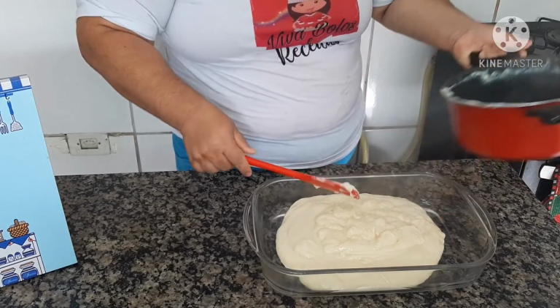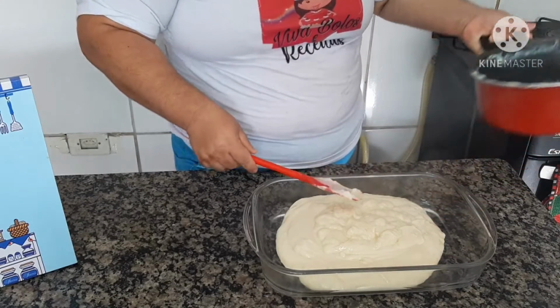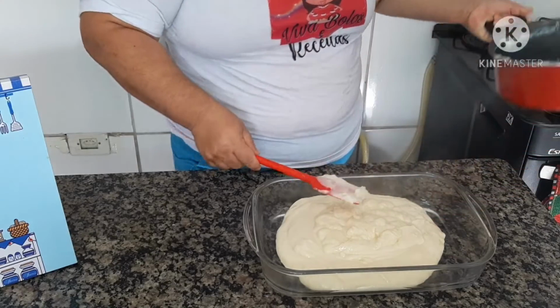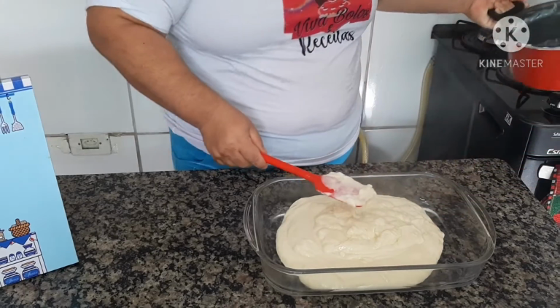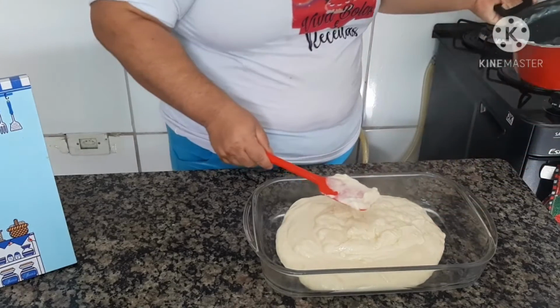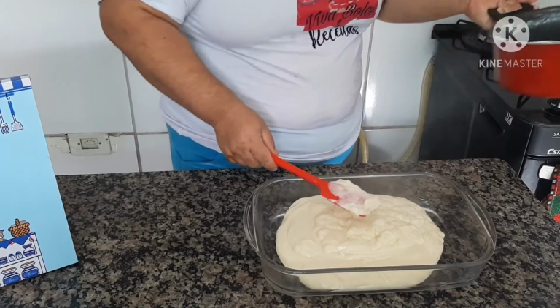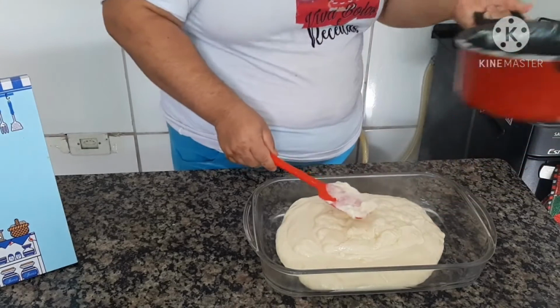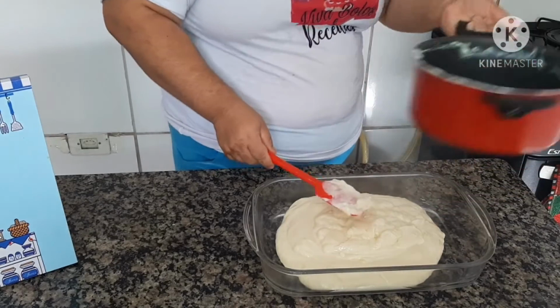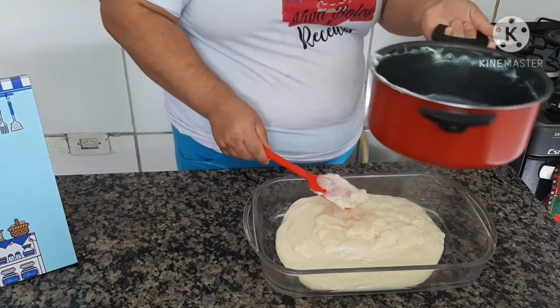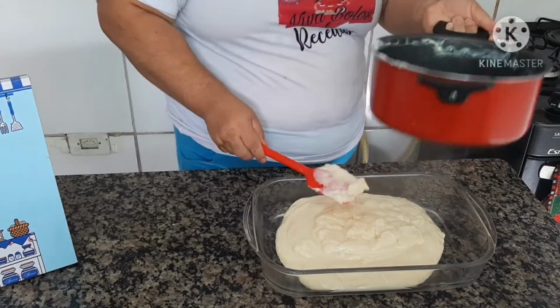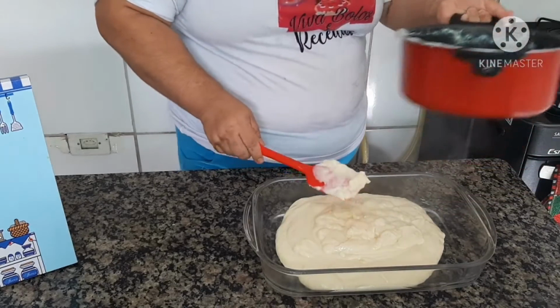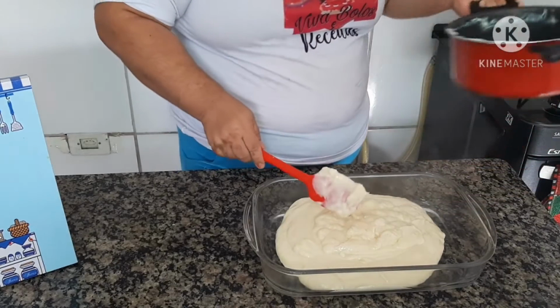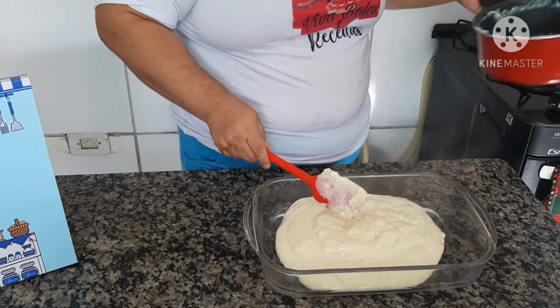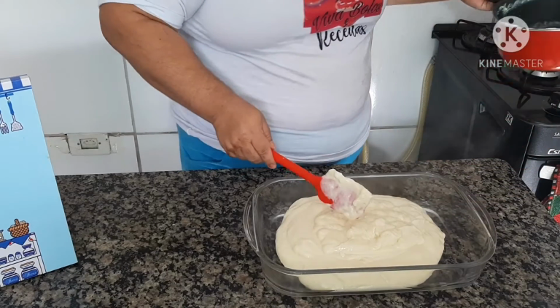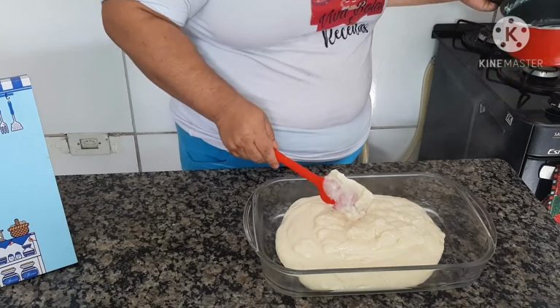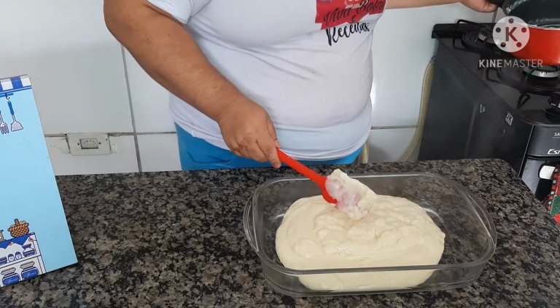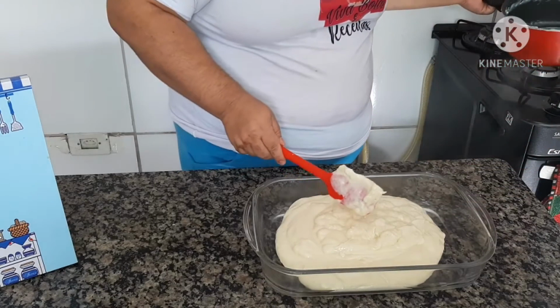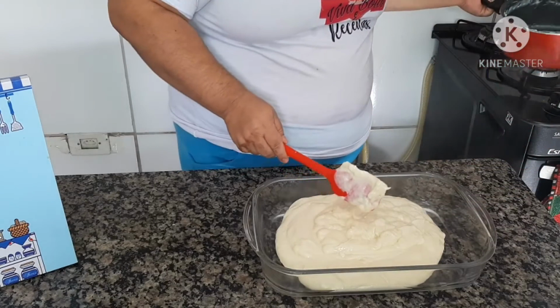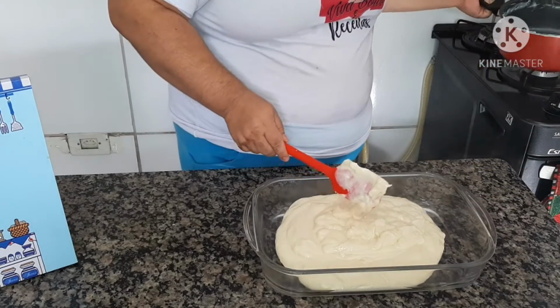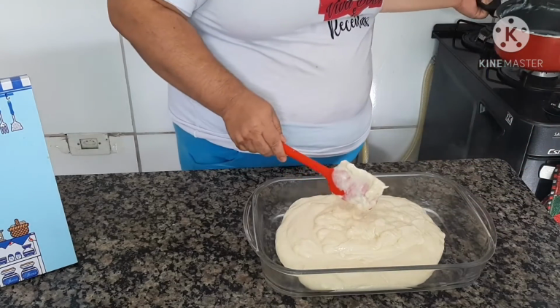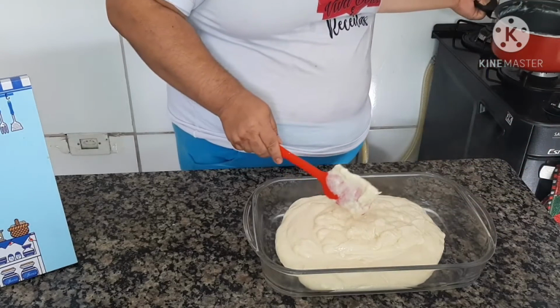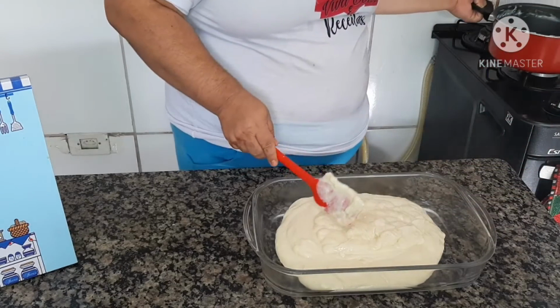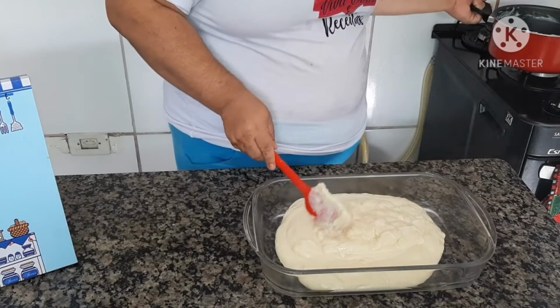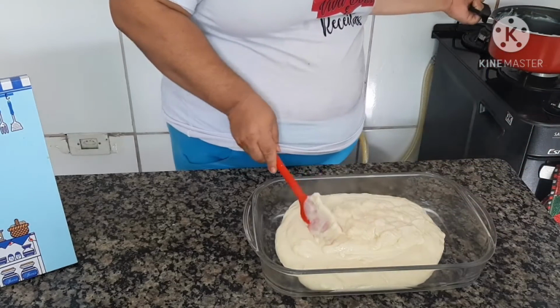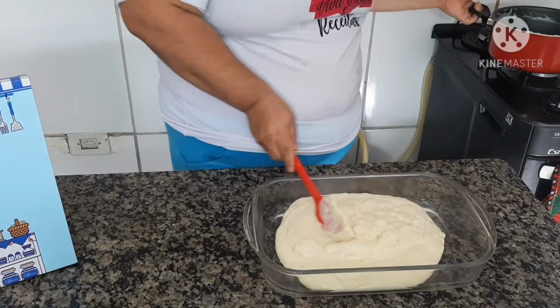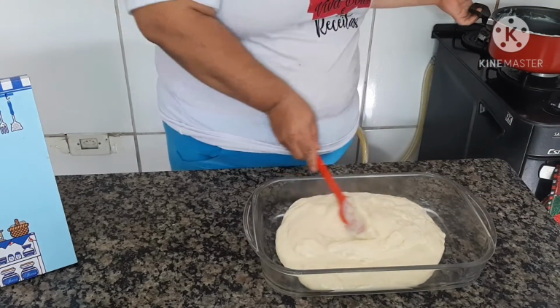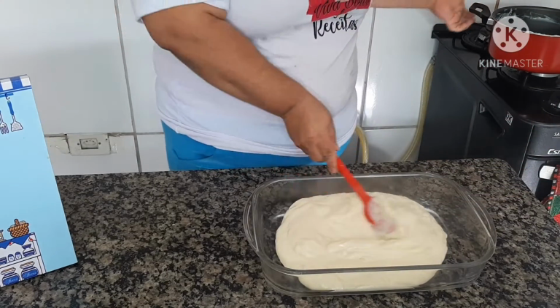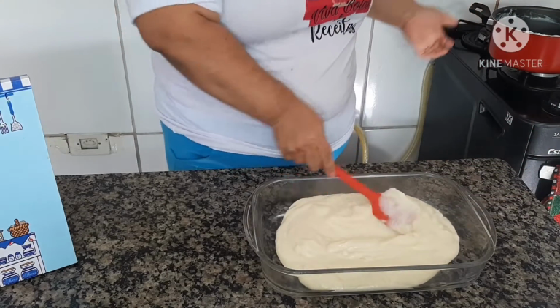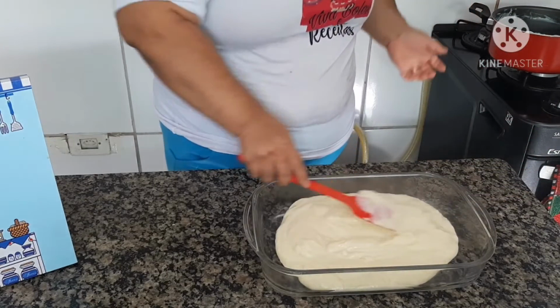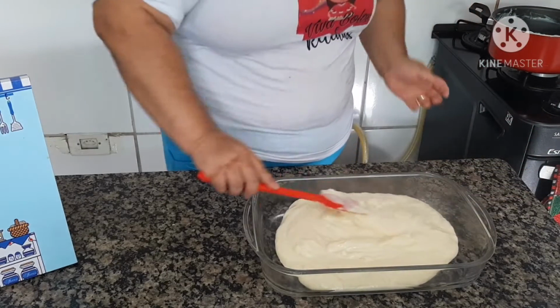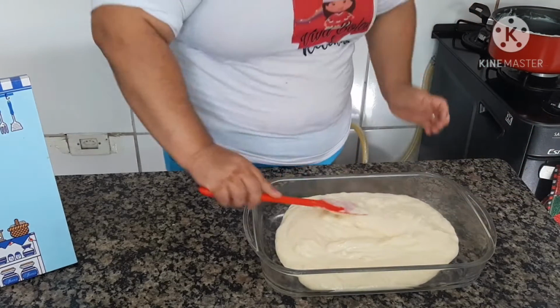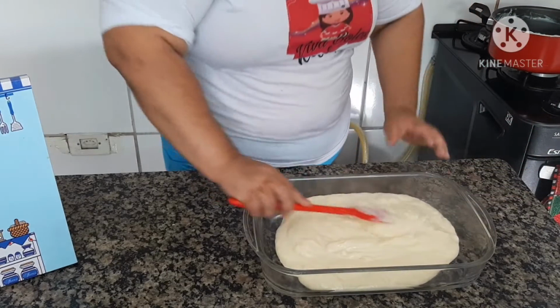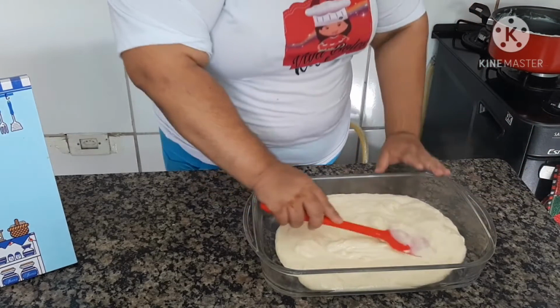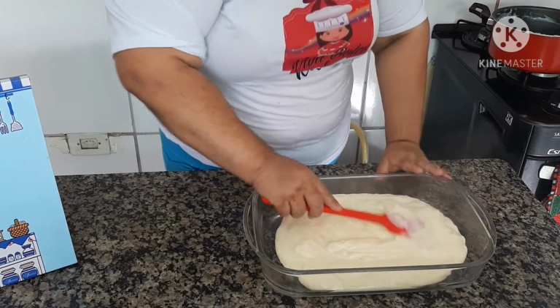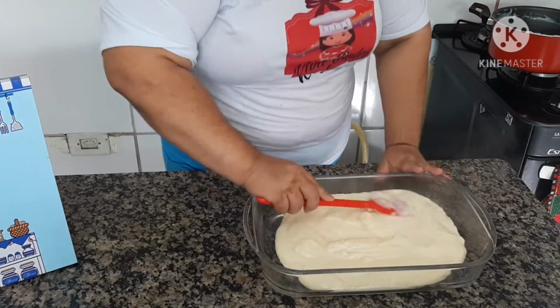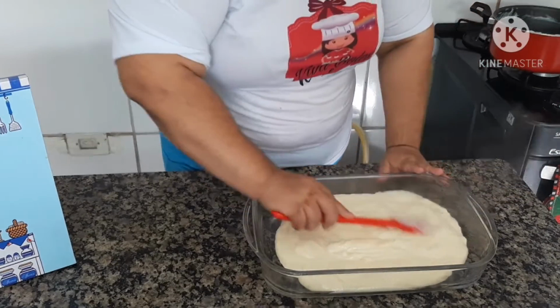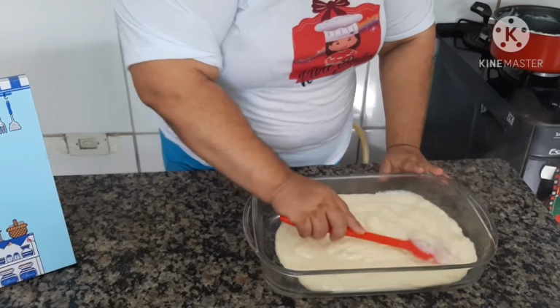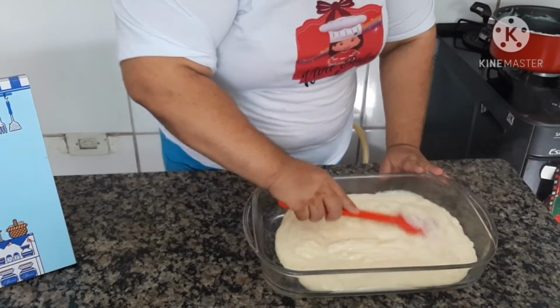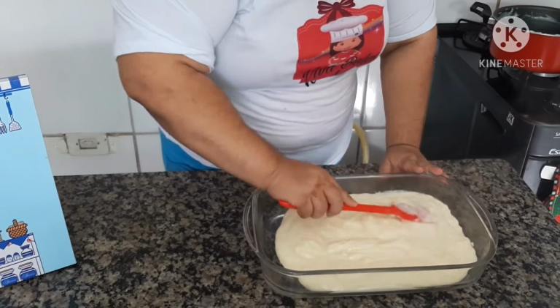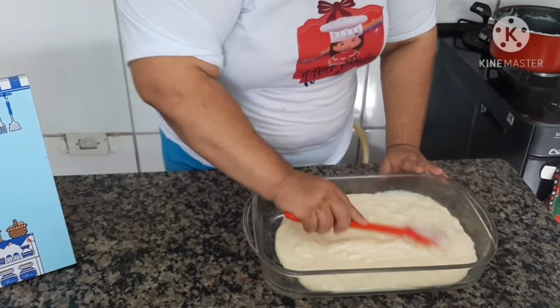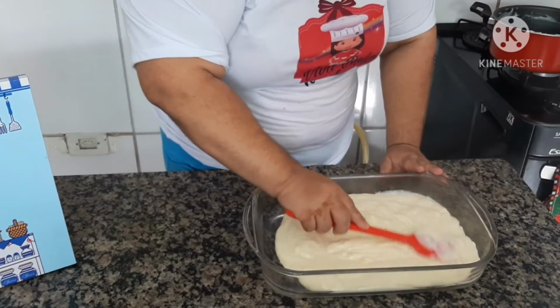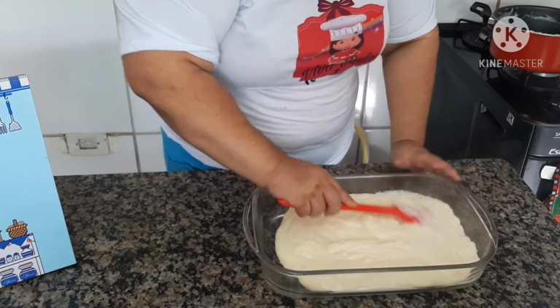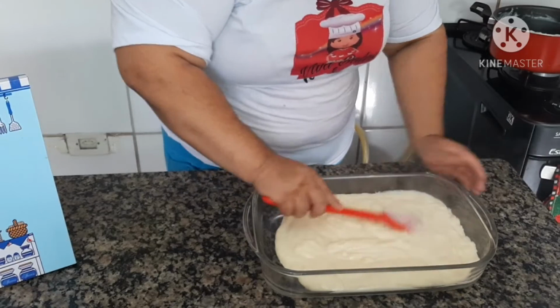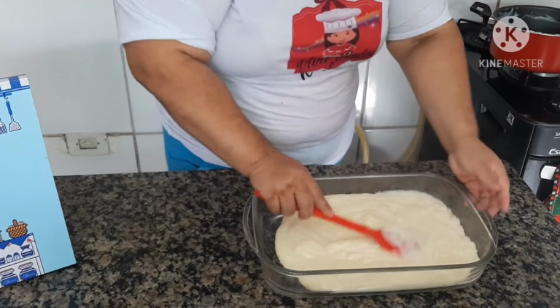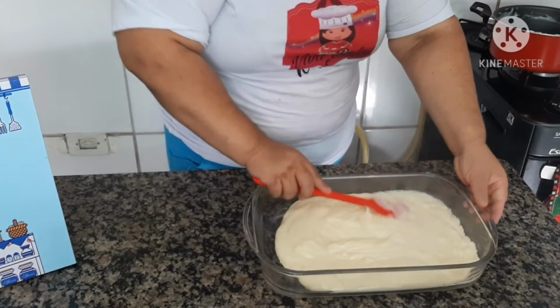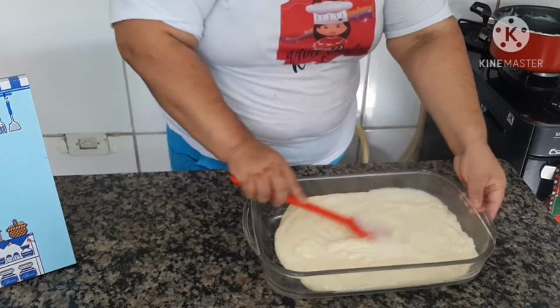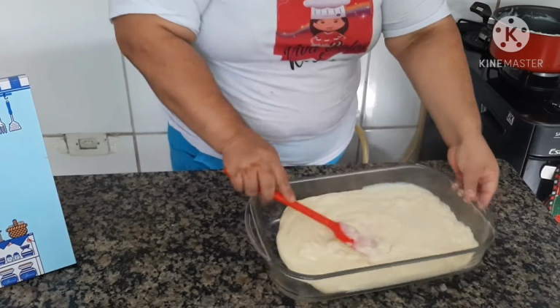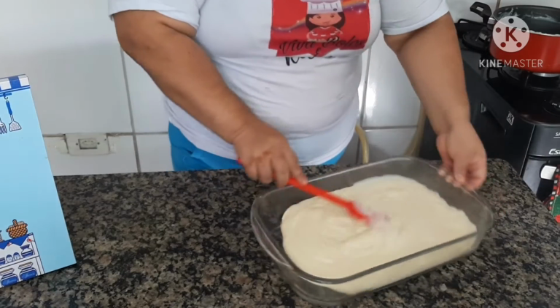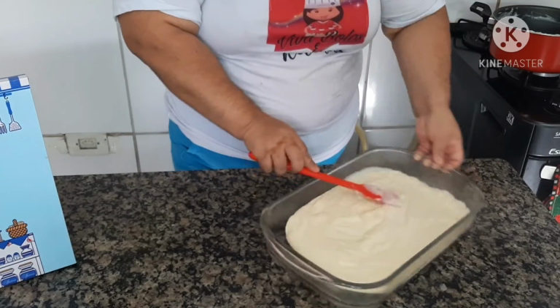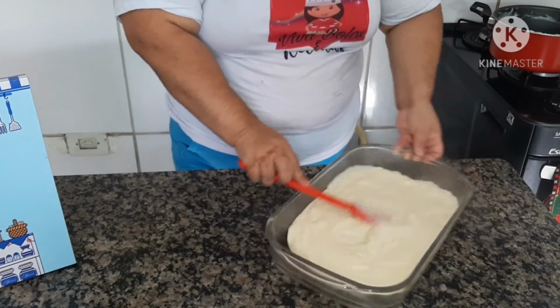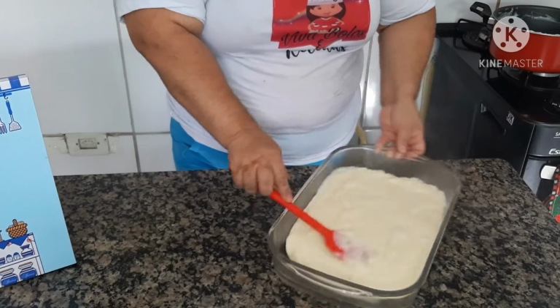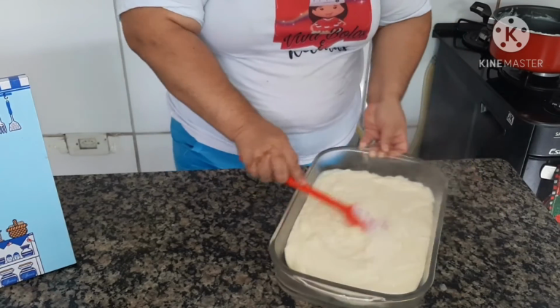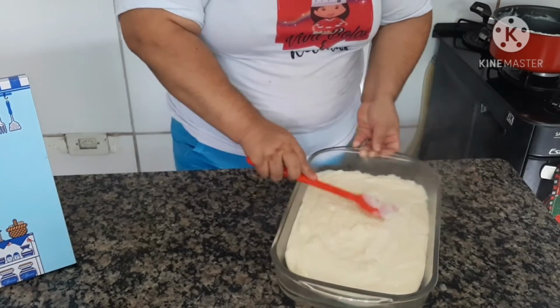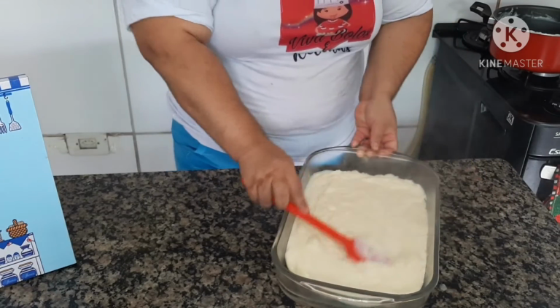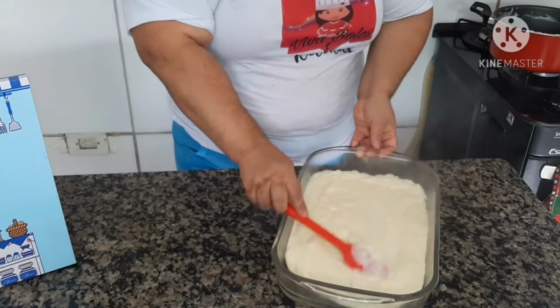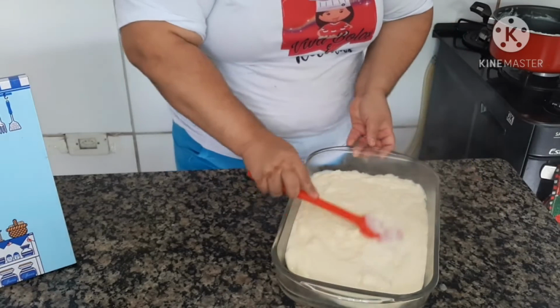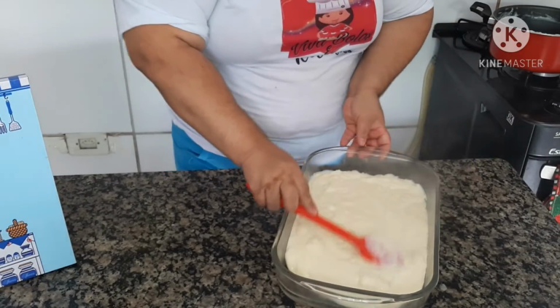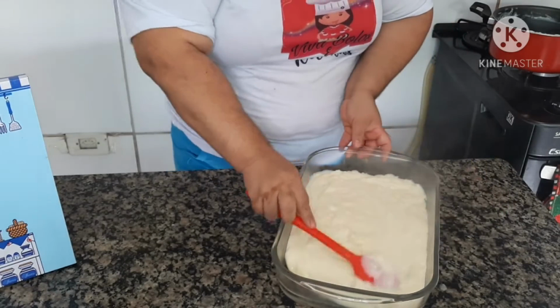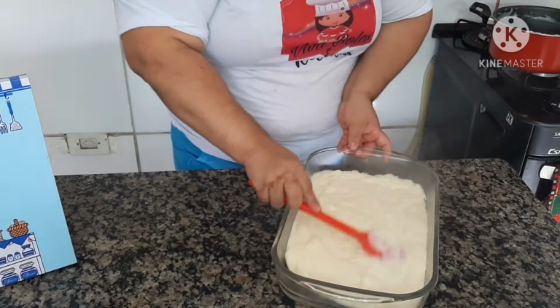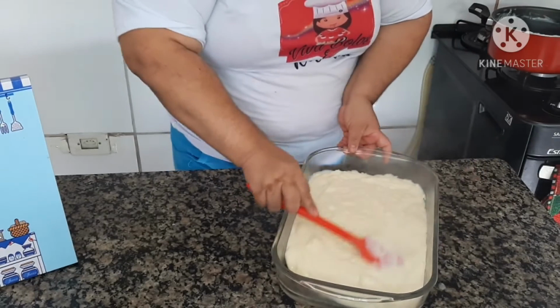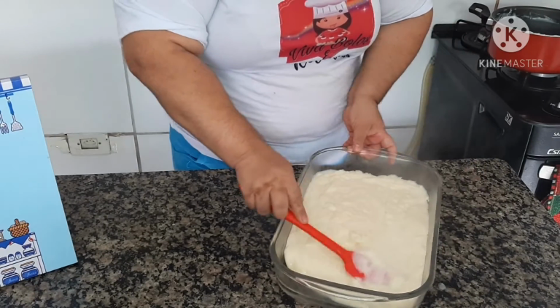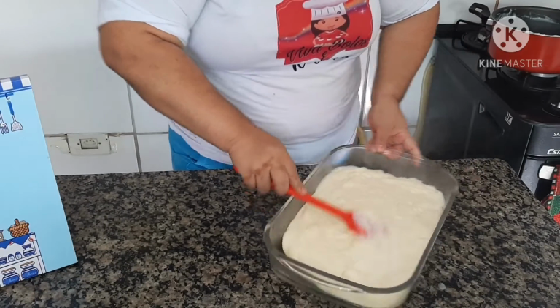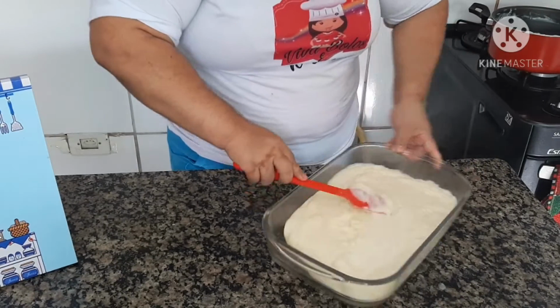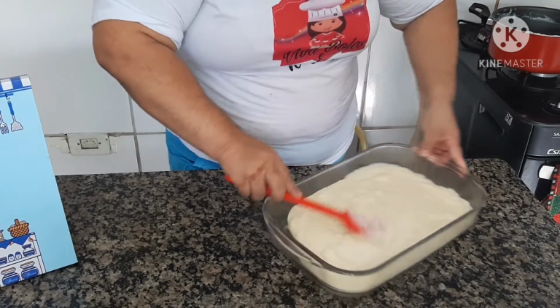Peguei a travessa e vou colocar o nosso primeiro creme — a nossa primeira camada. Aqui mesmo a gente vai fazer a segunda camada, não tem problema. Vou deixar espalhar e reservar.